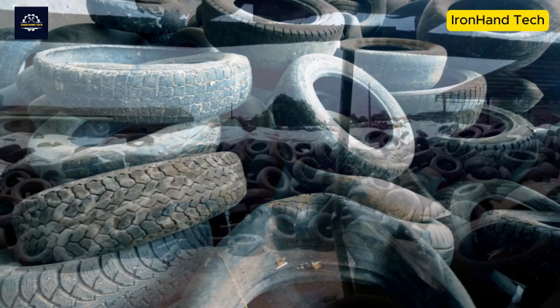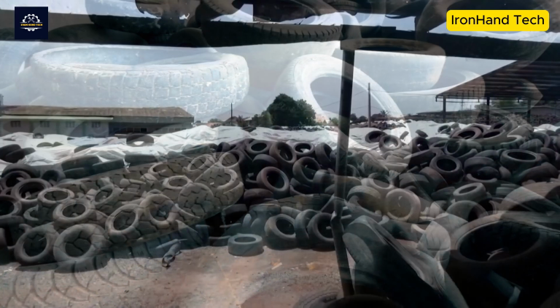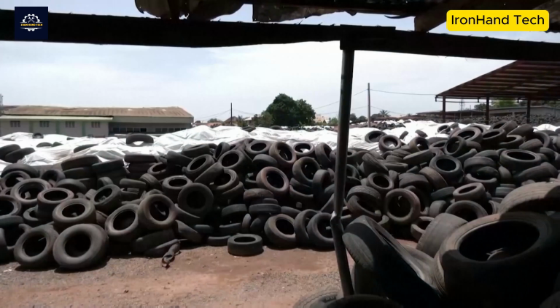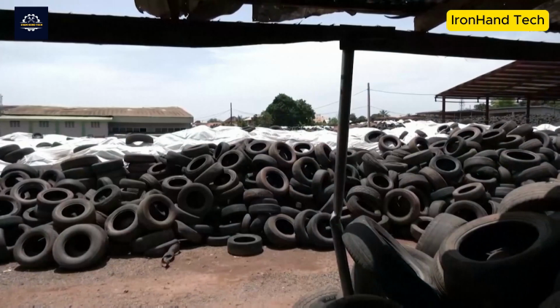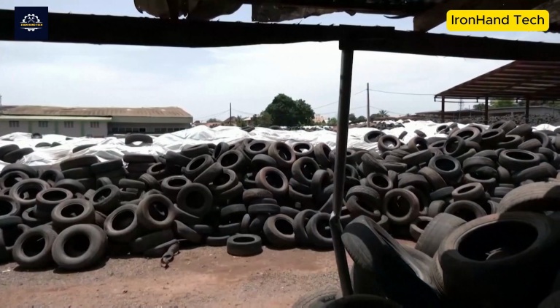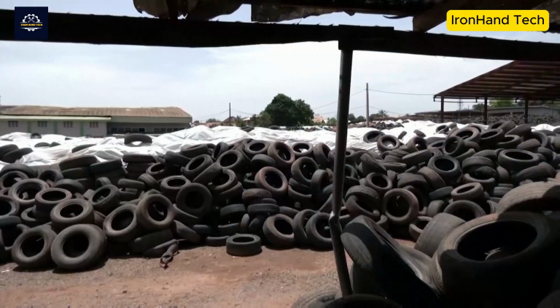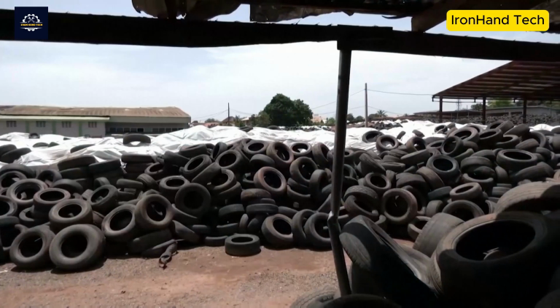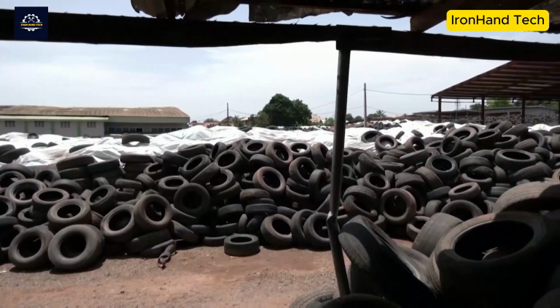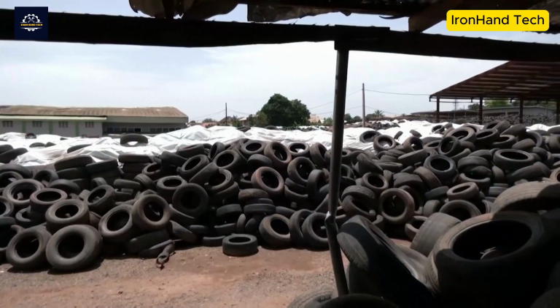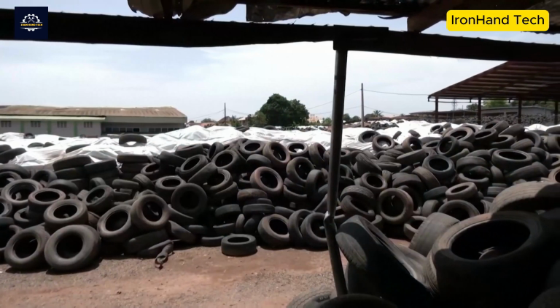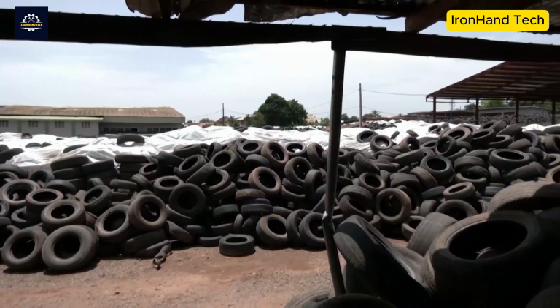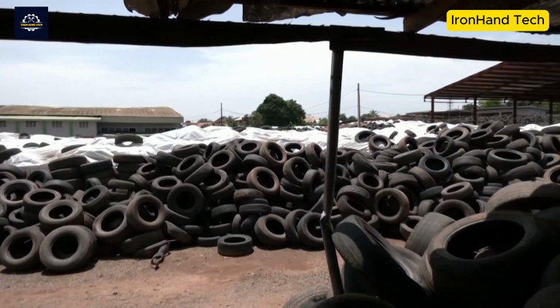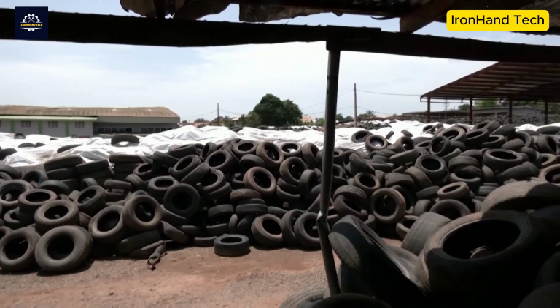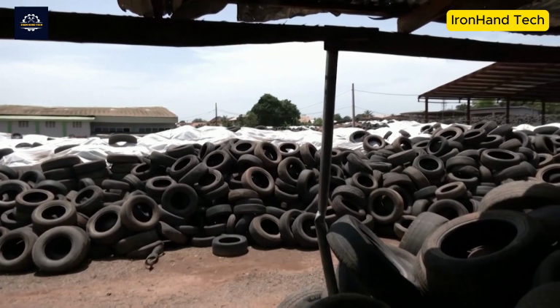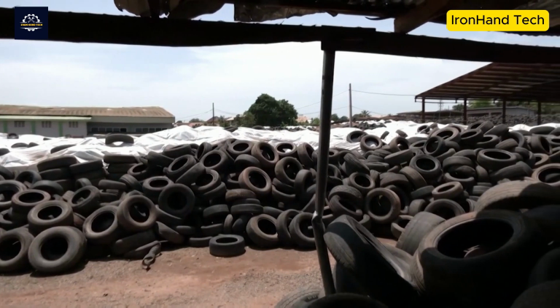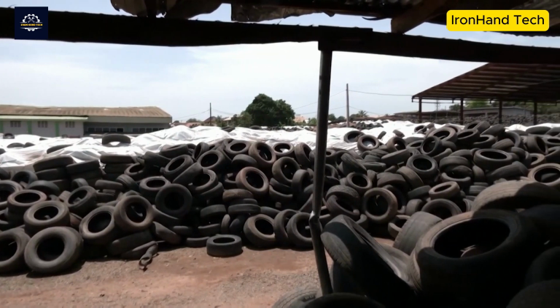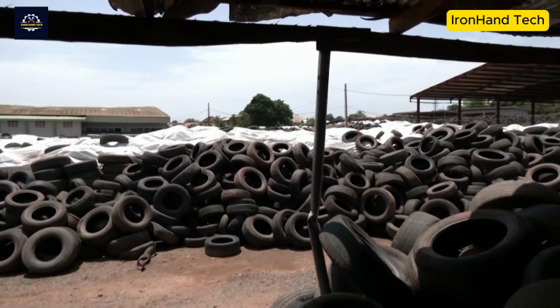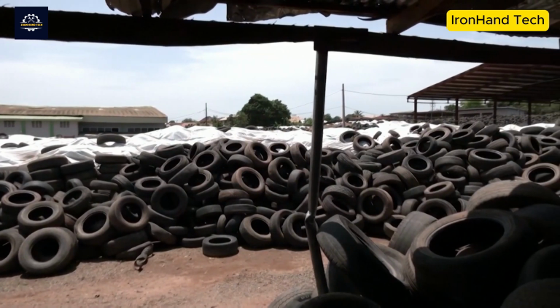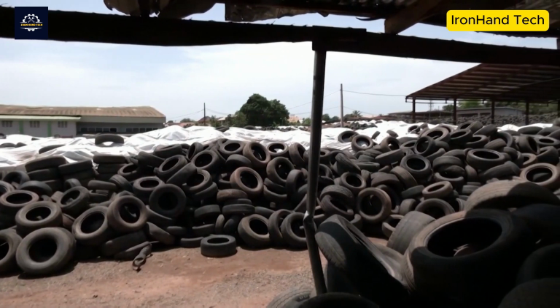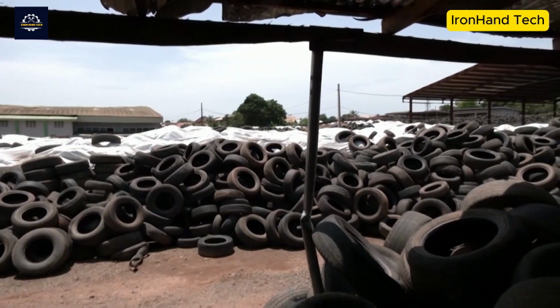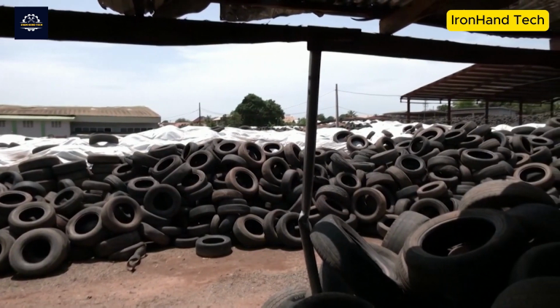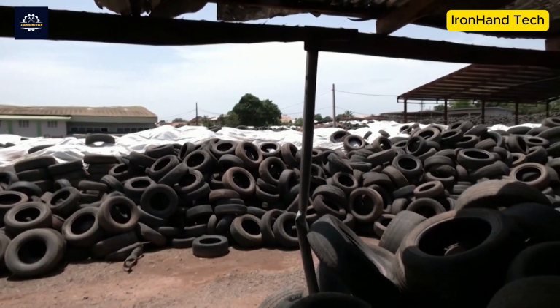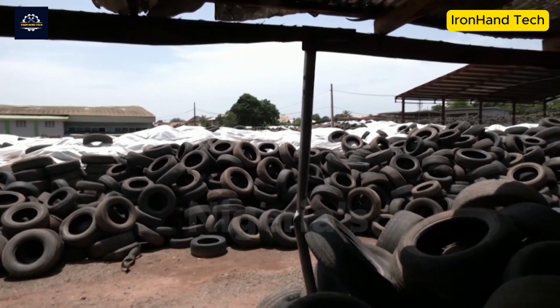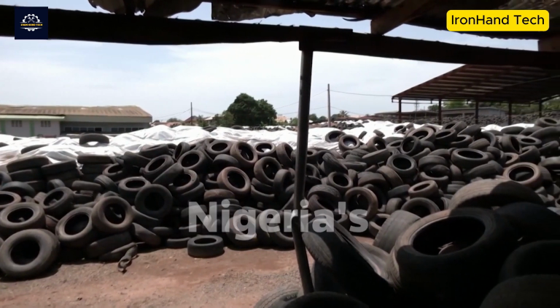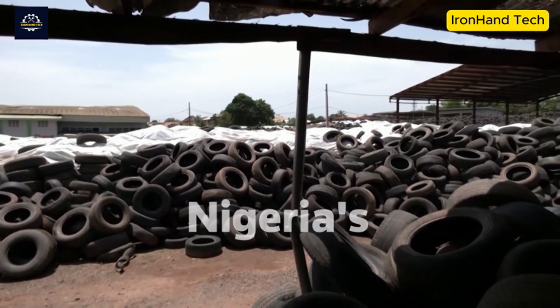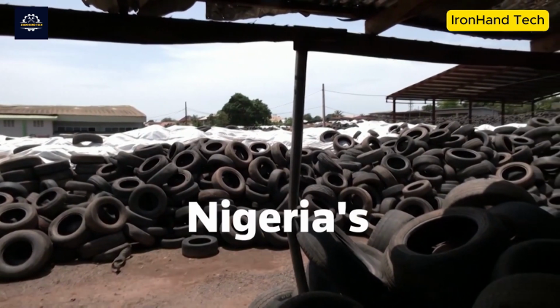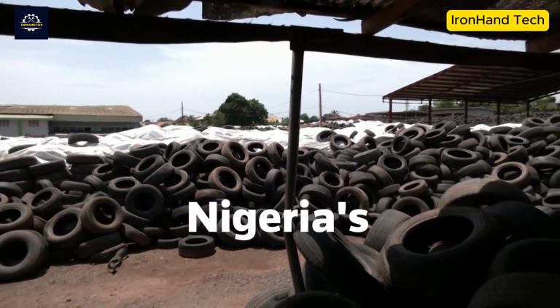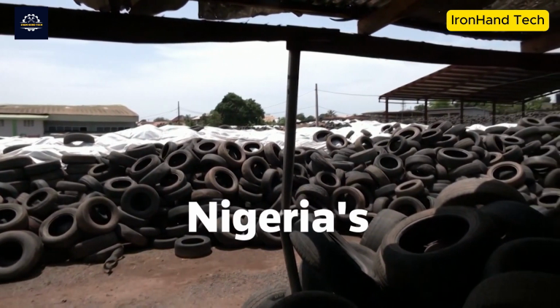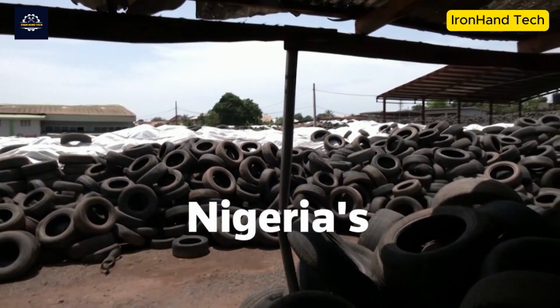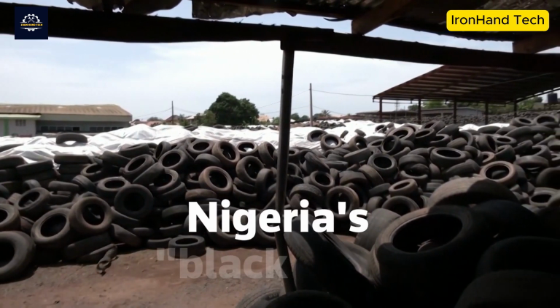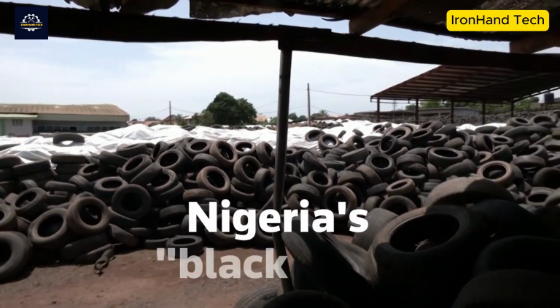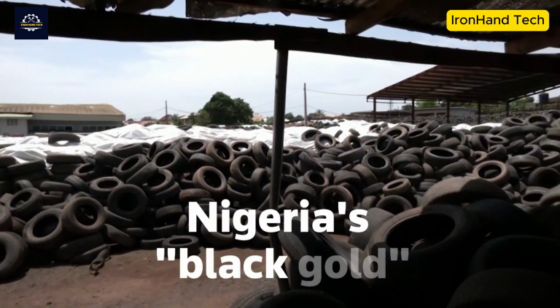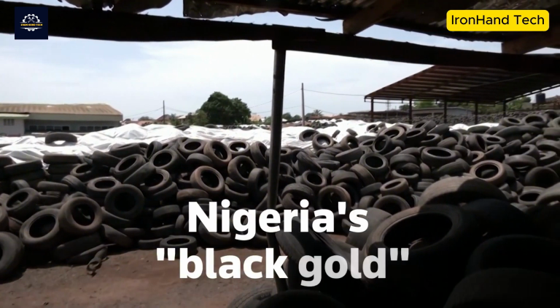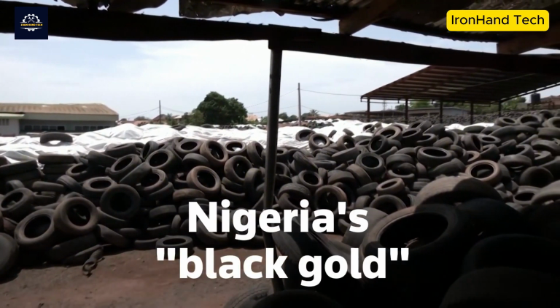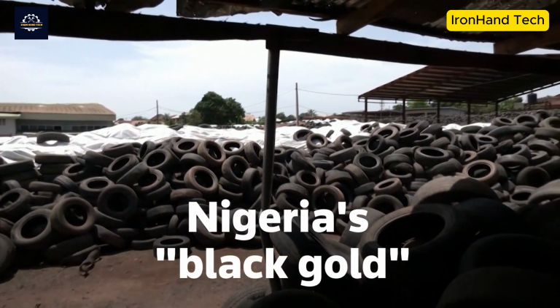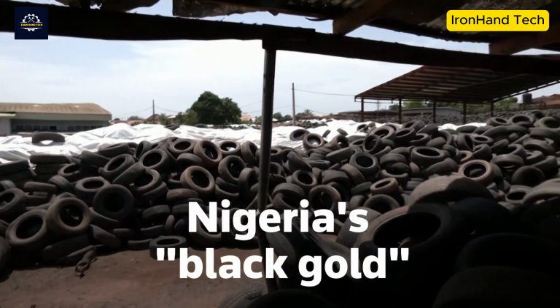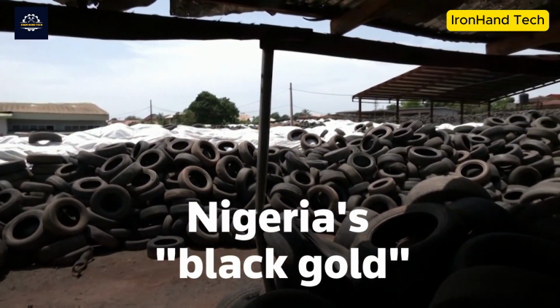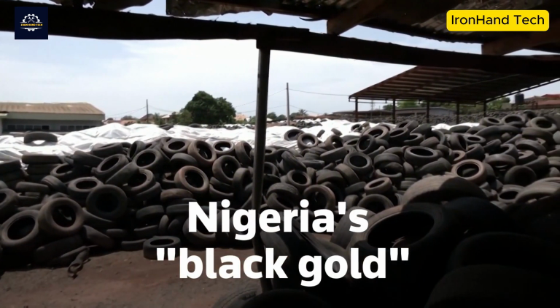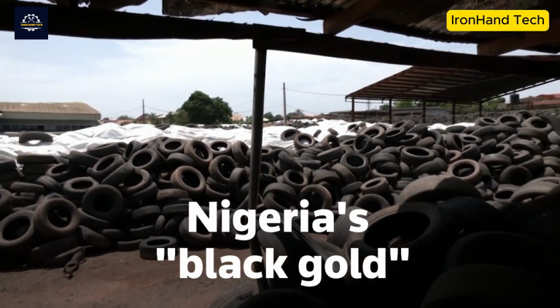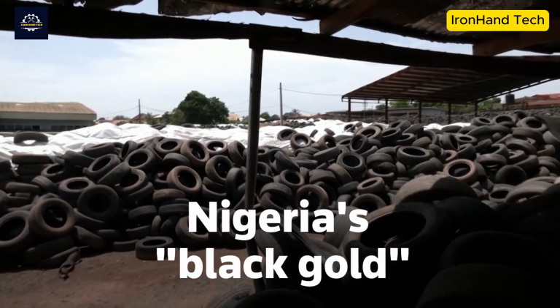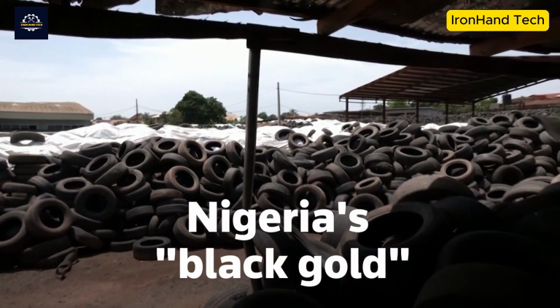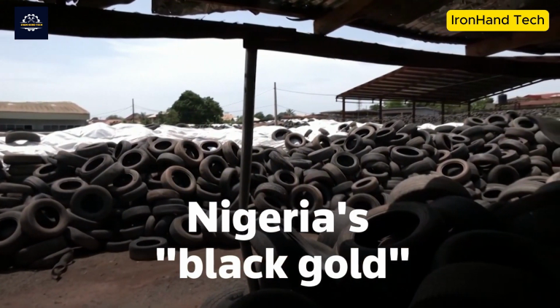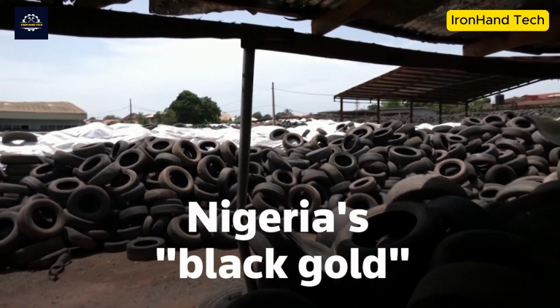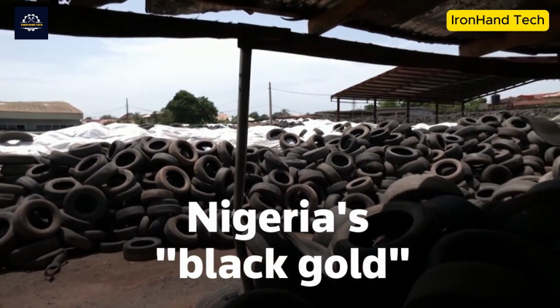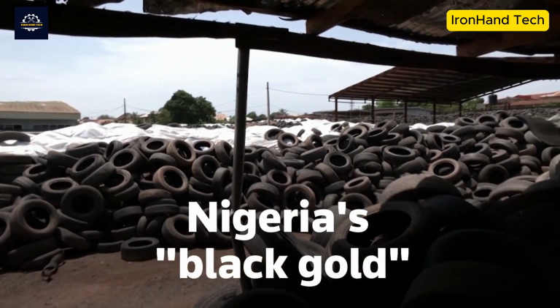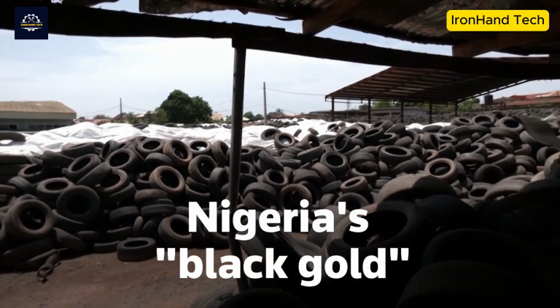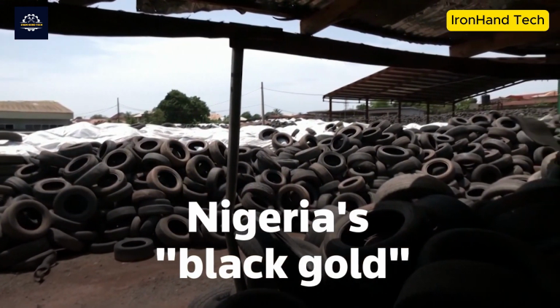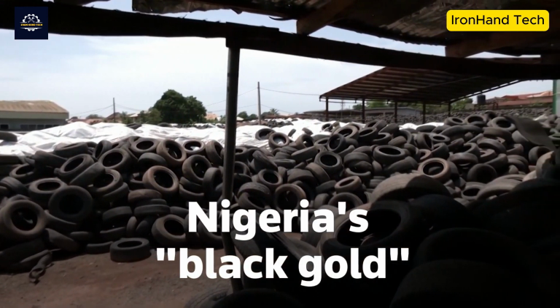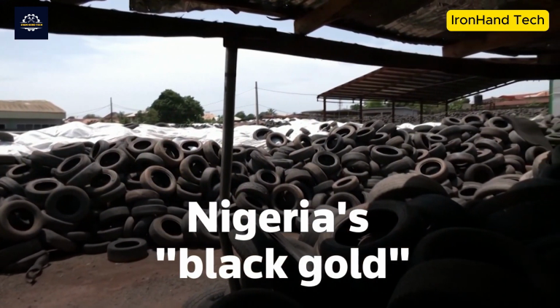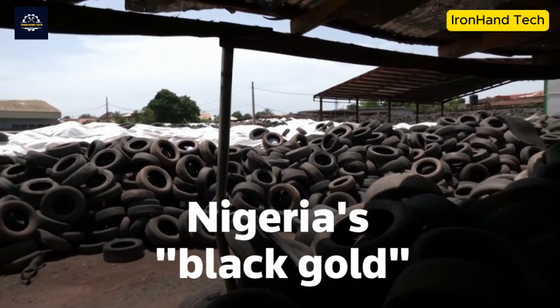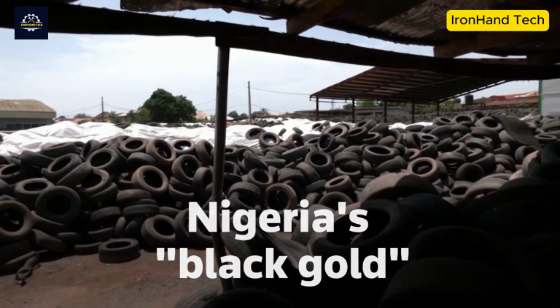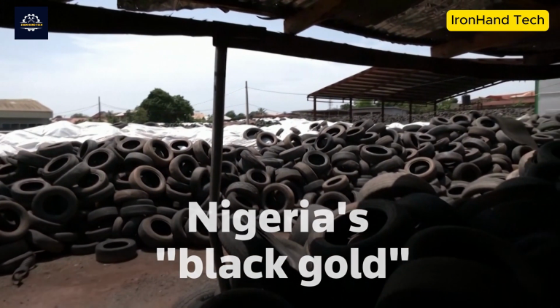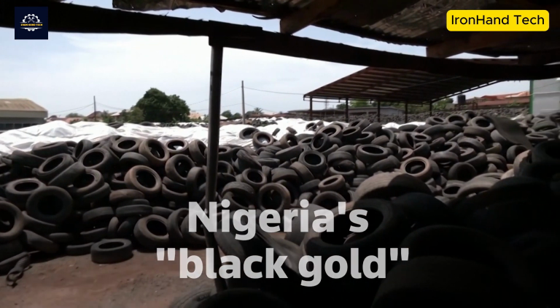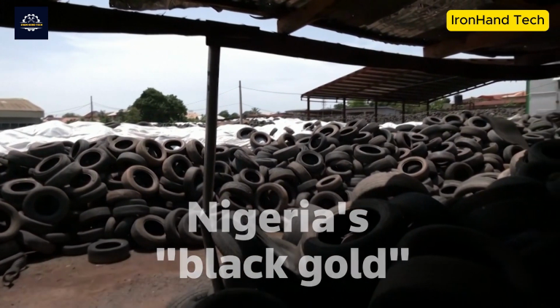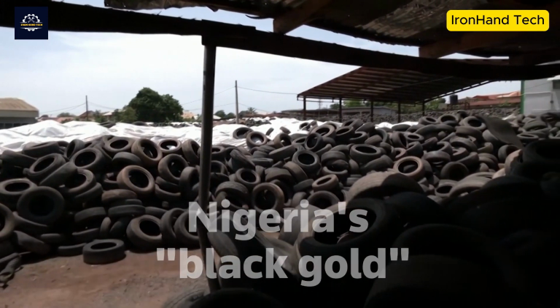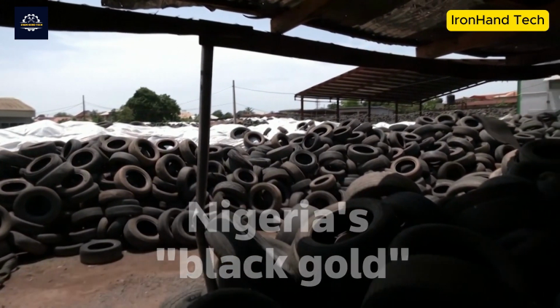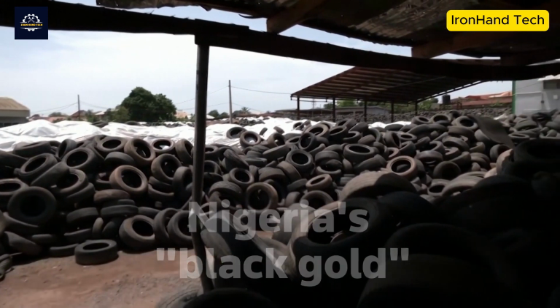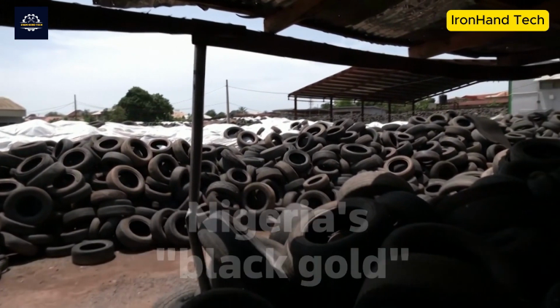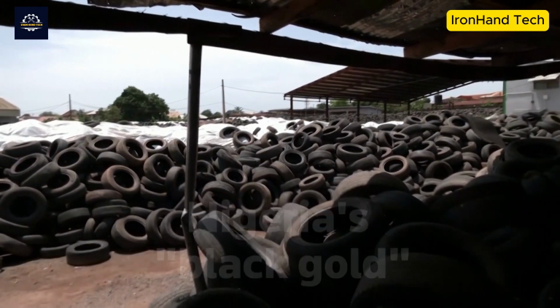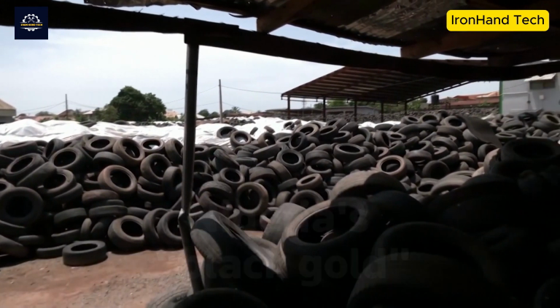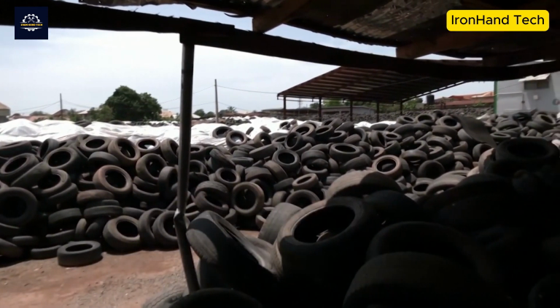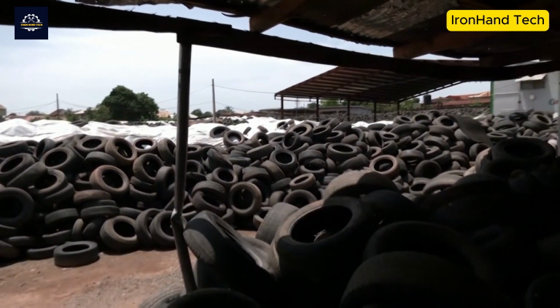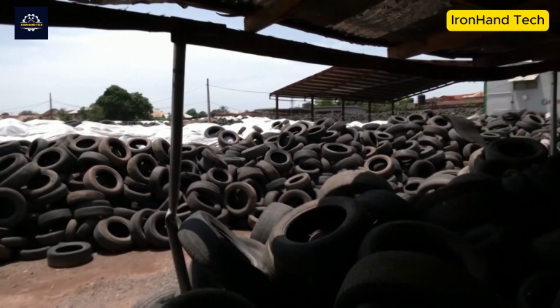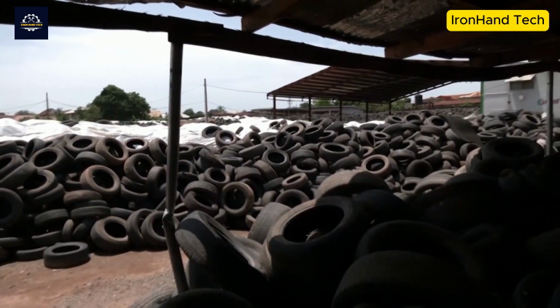Thank you for following our tire recycling journey. Don't forget to like and subscribe to our channel so you don't miss out on other interesting videos. See you in the next video.